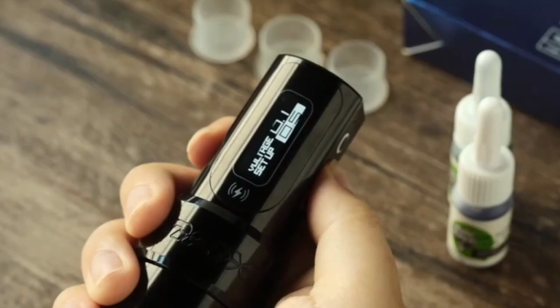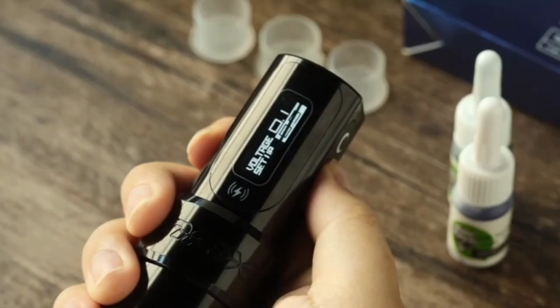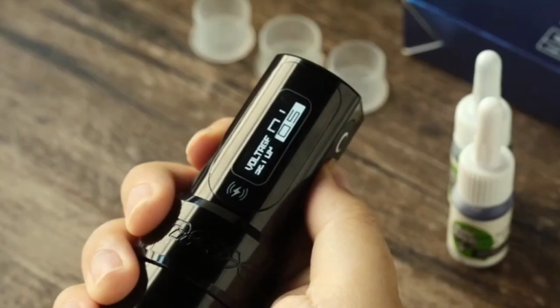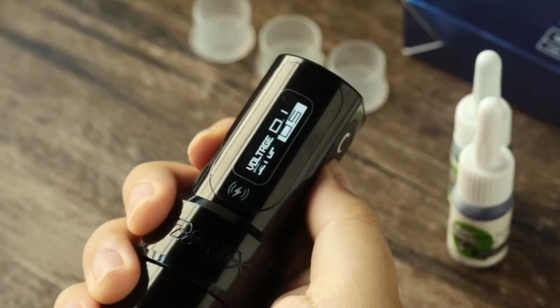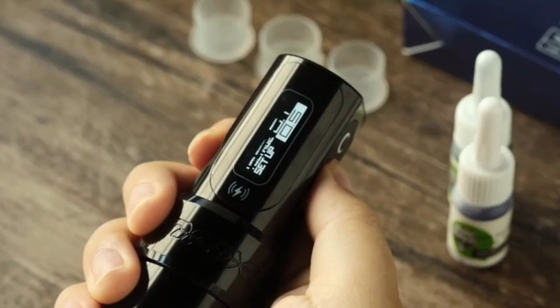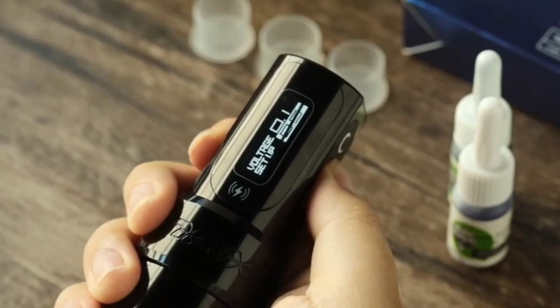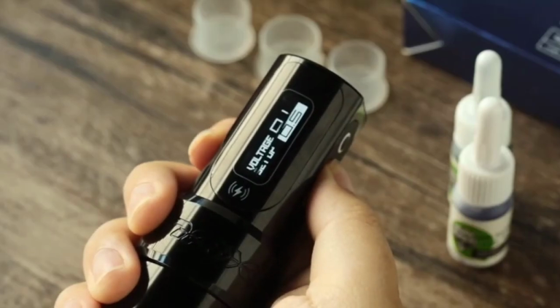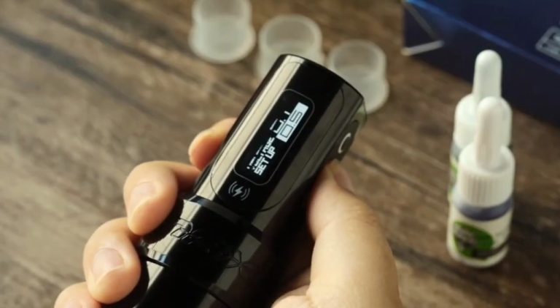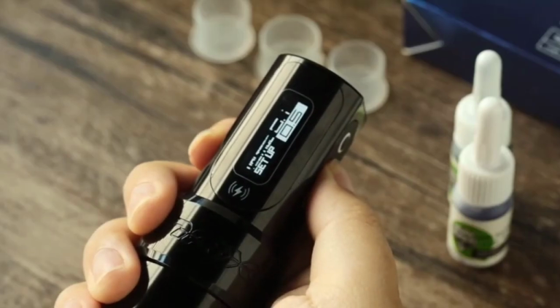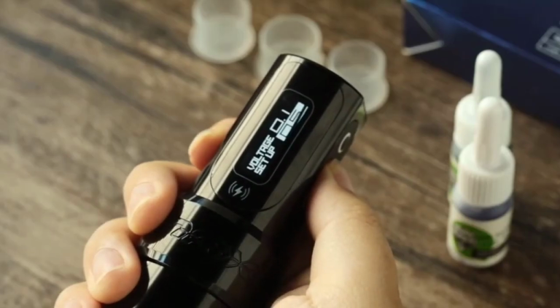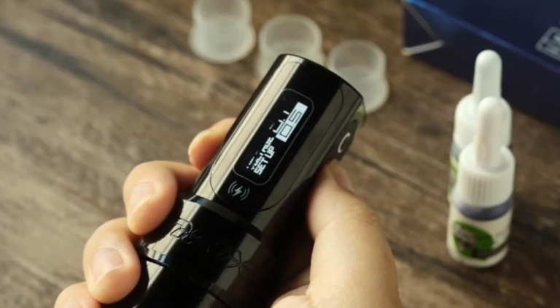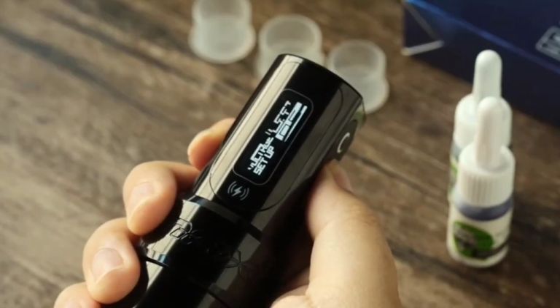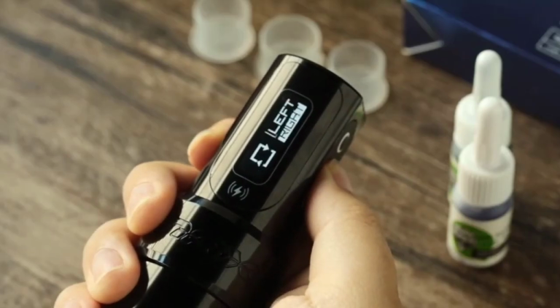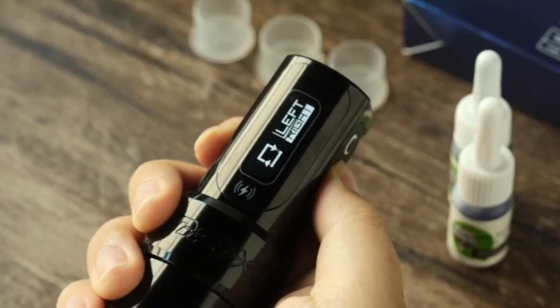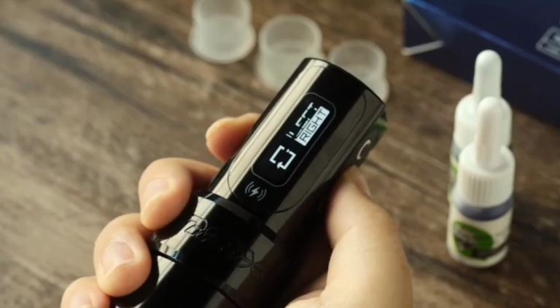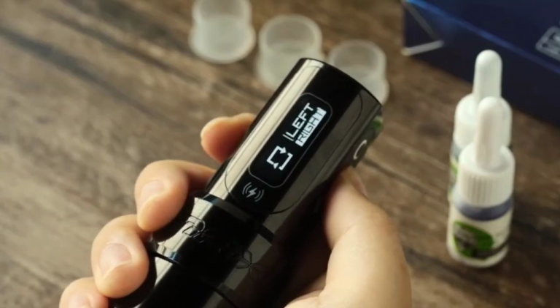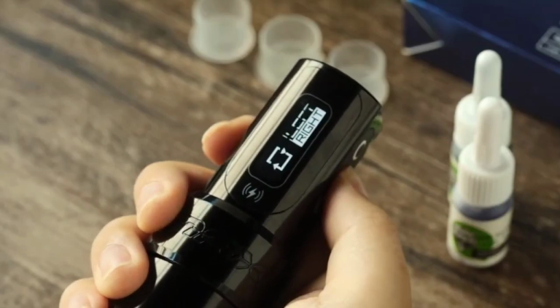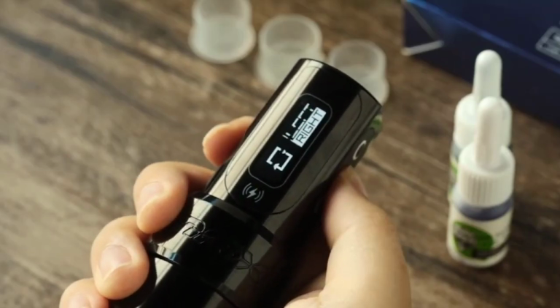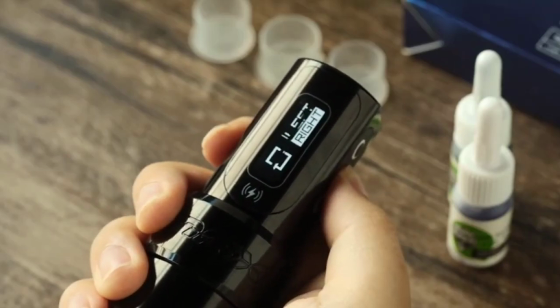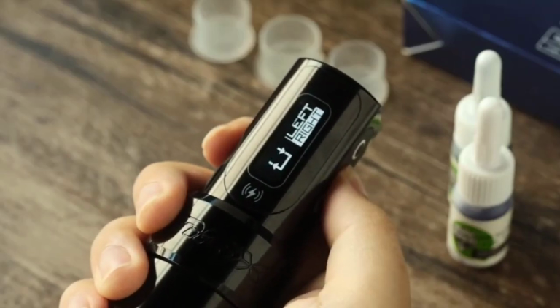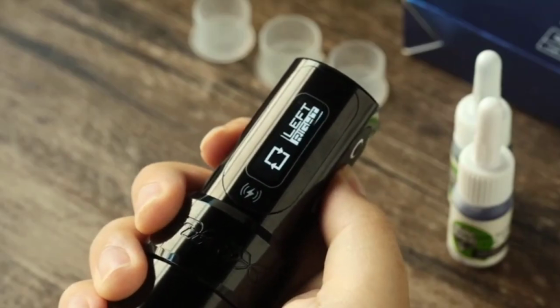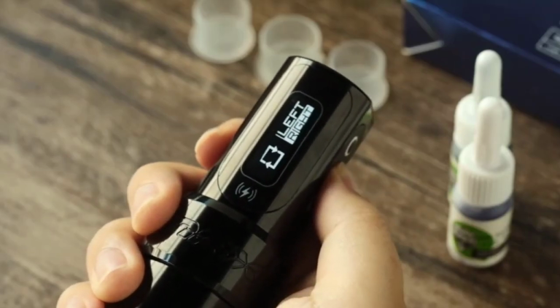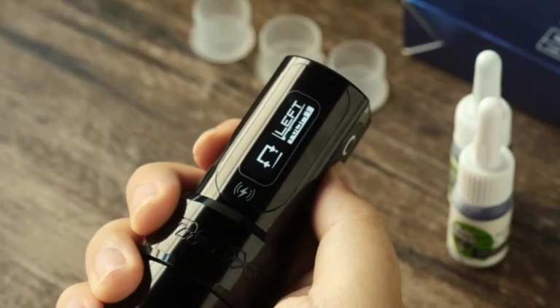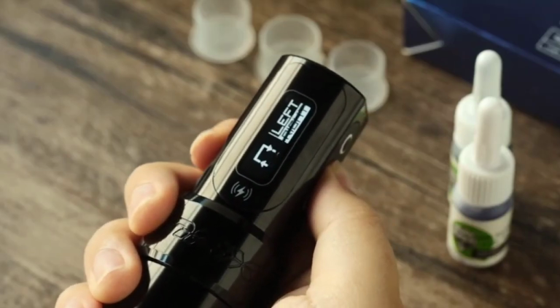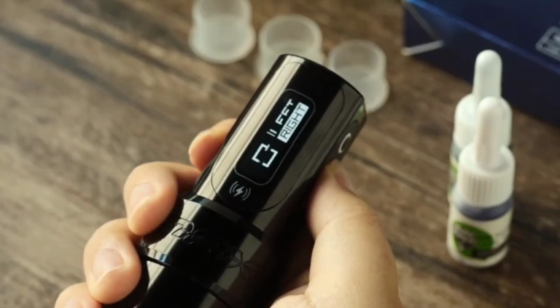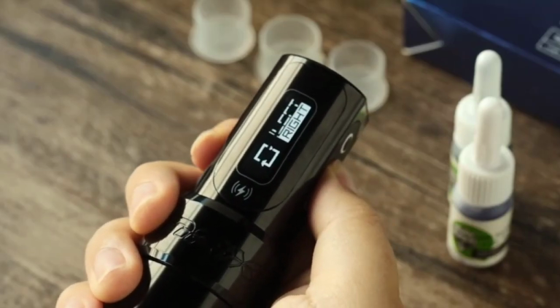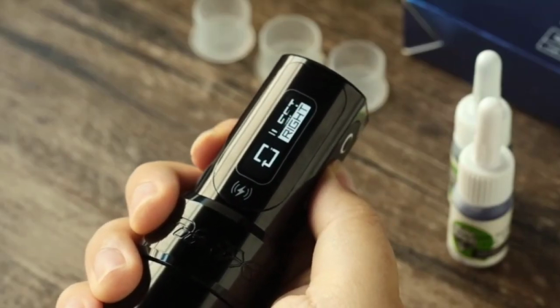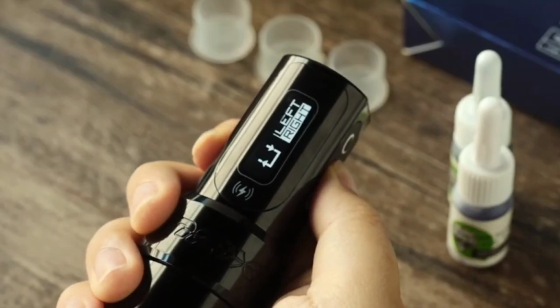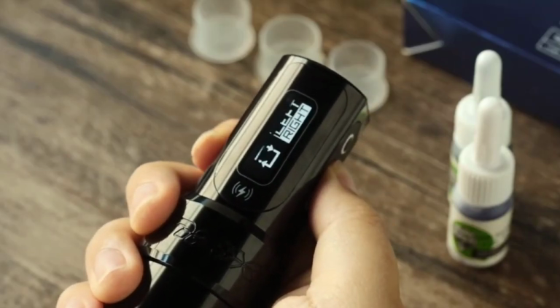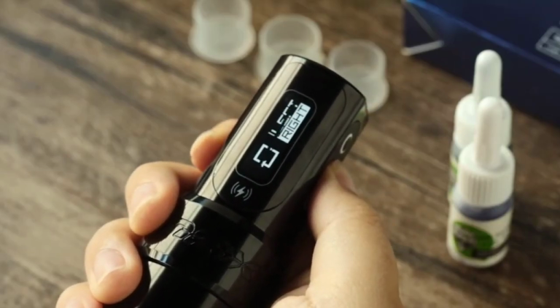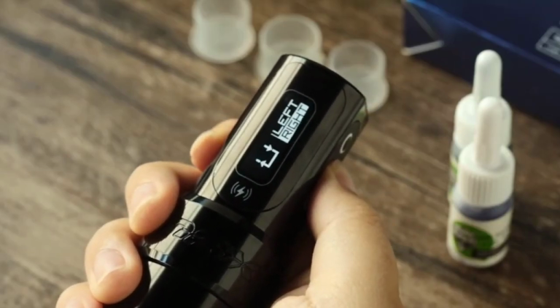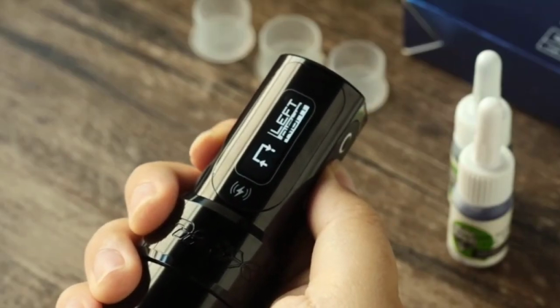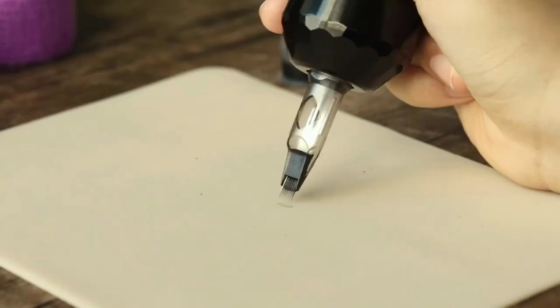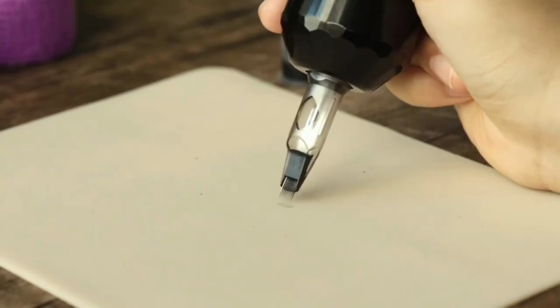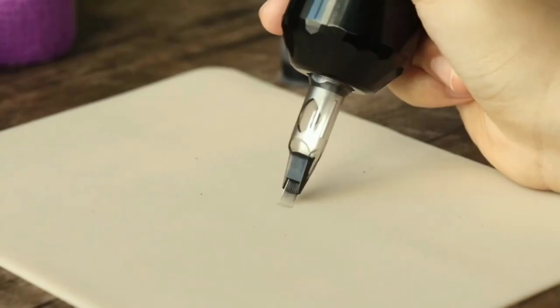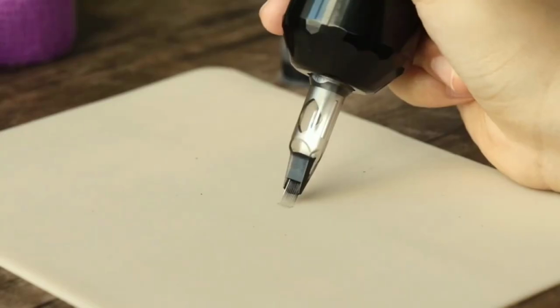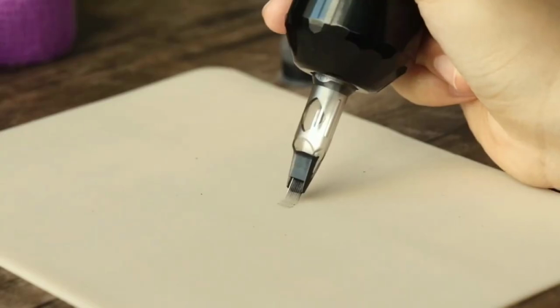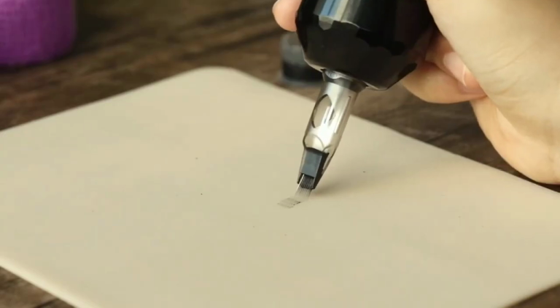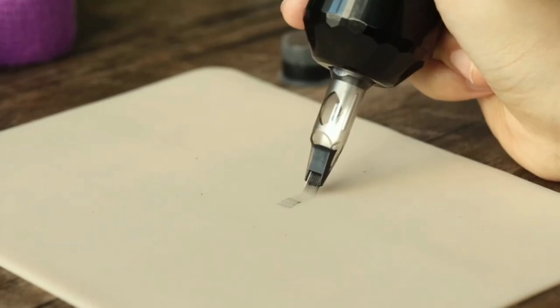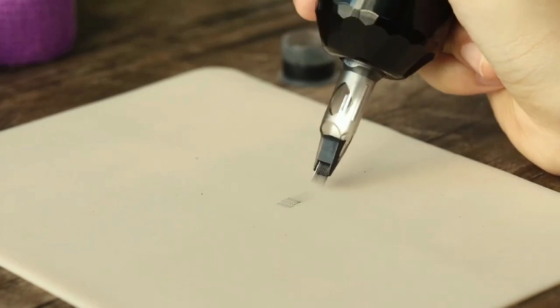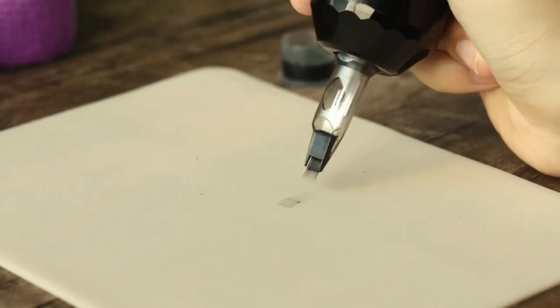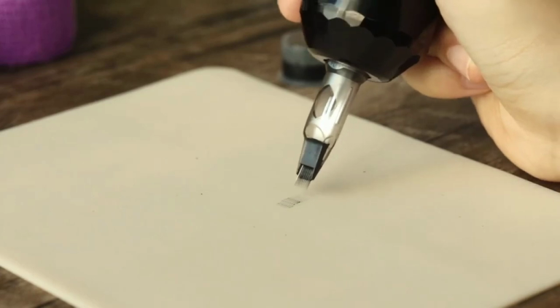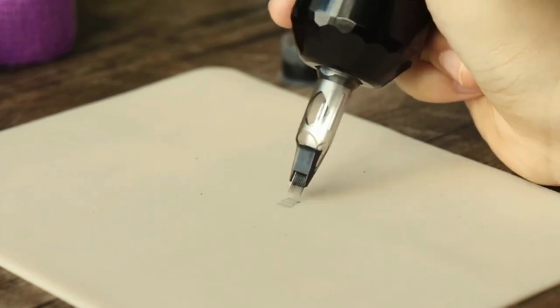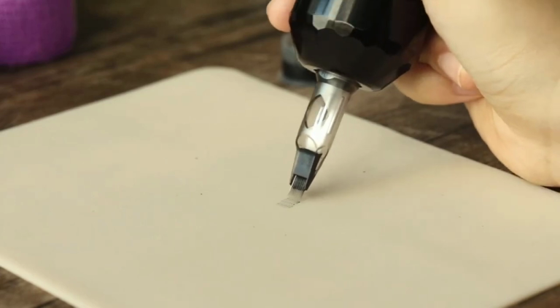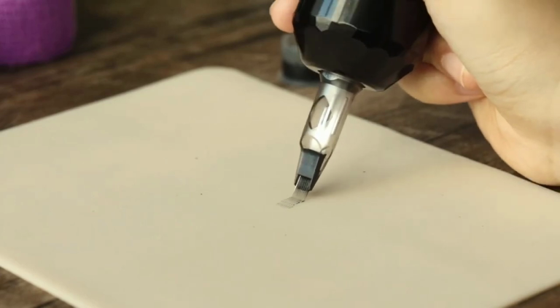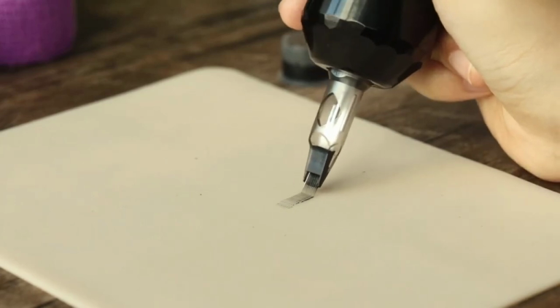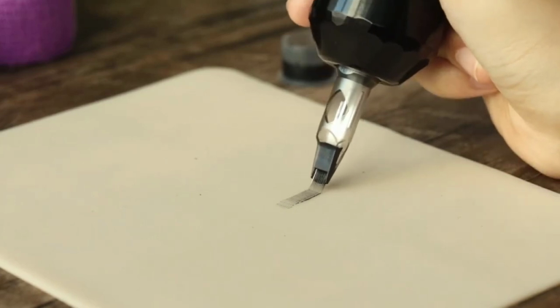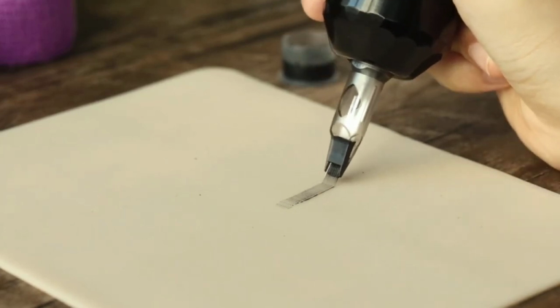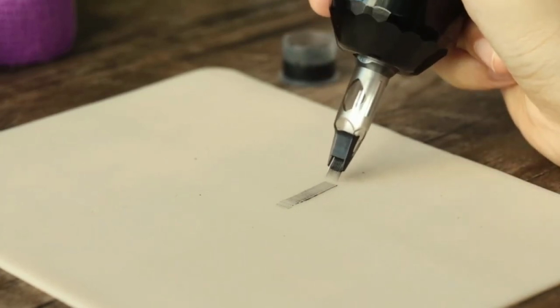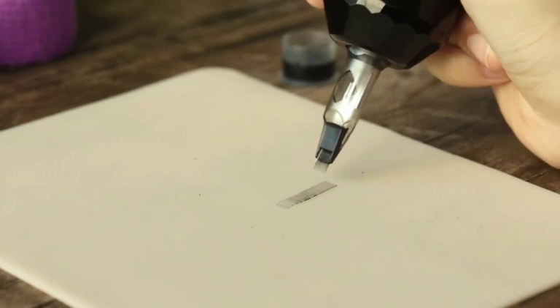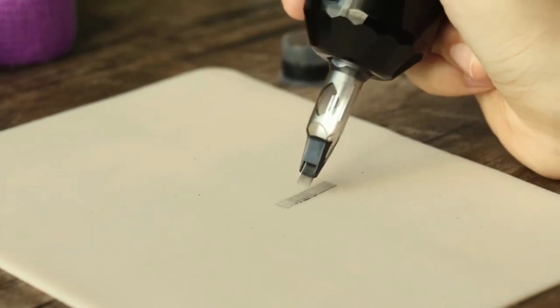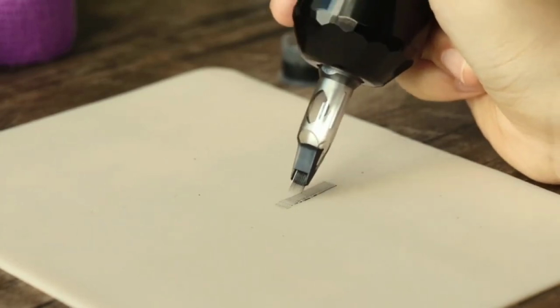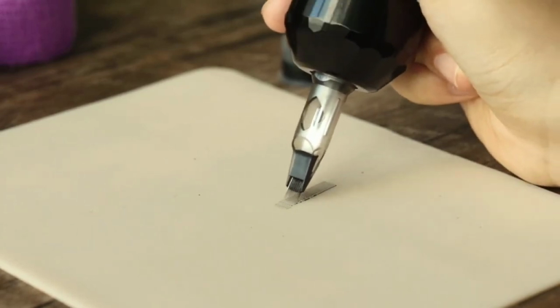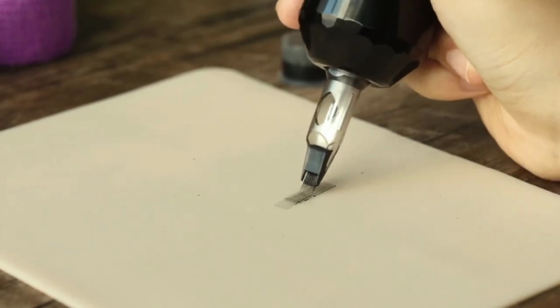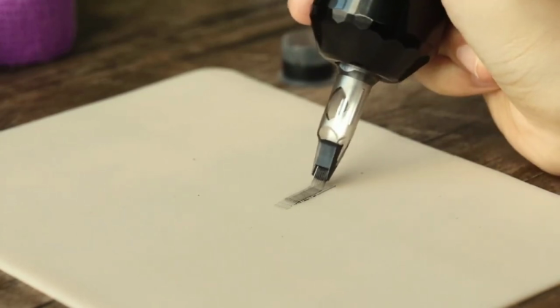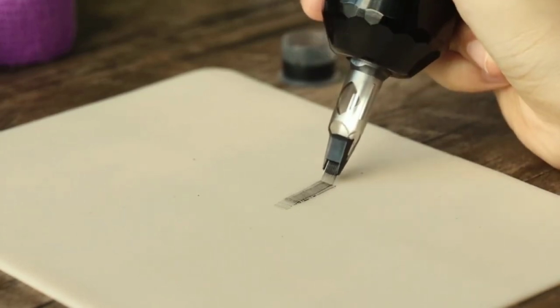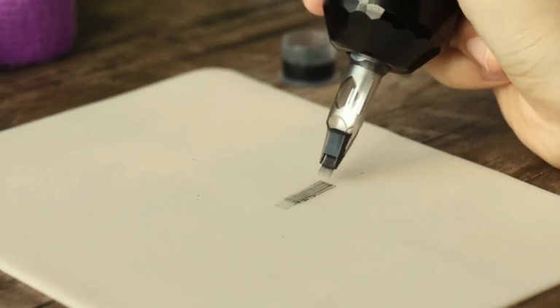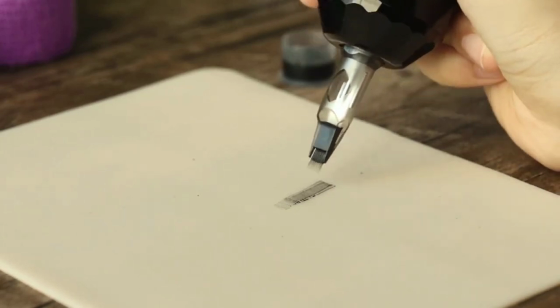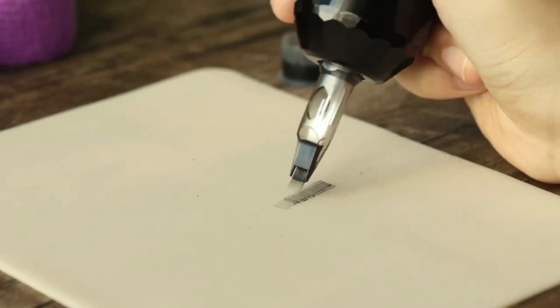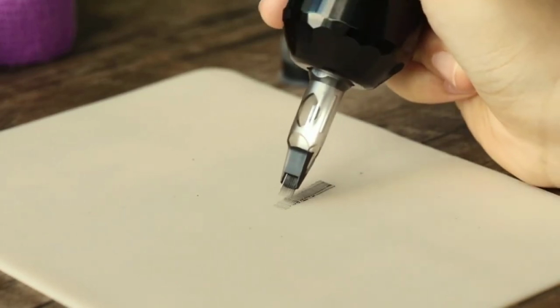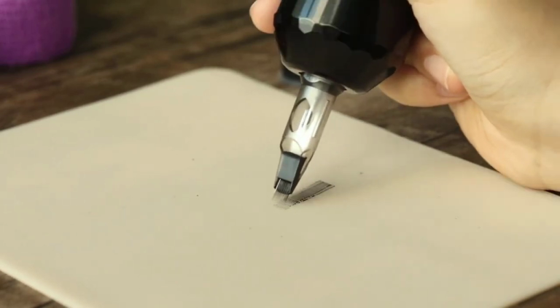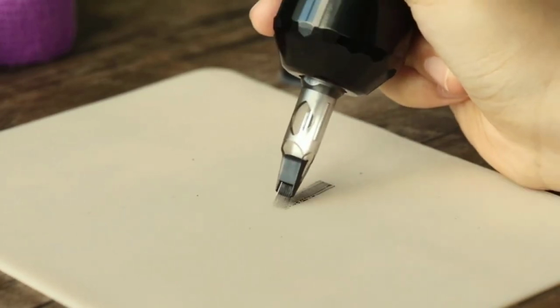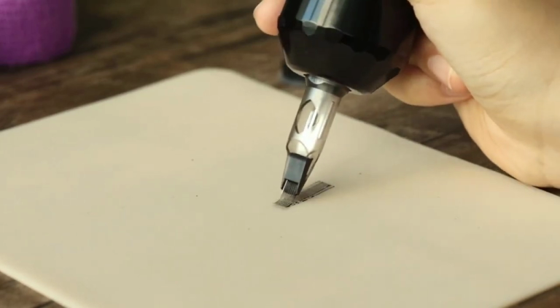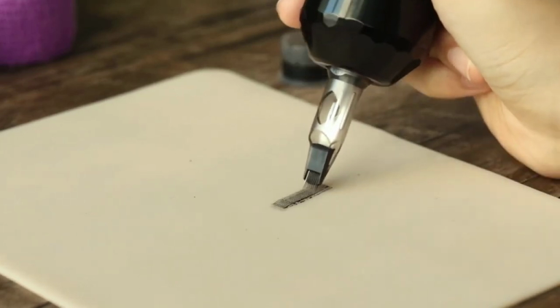This tattoo machine also features a visible LCD display where you can check battery range, voltage range, working time, and more.